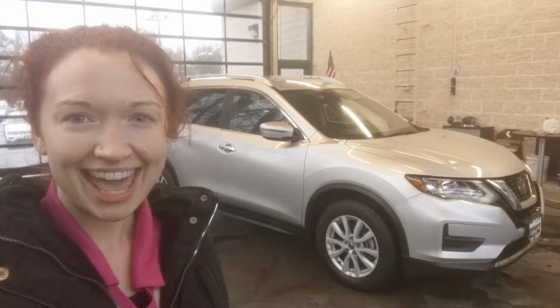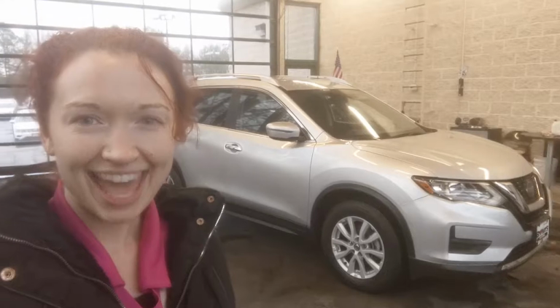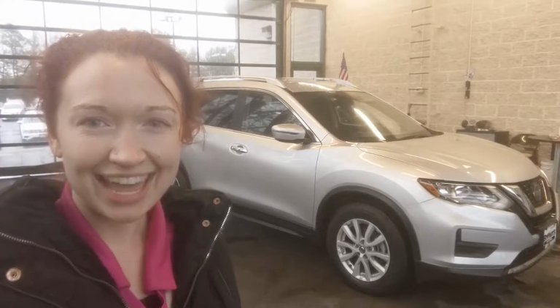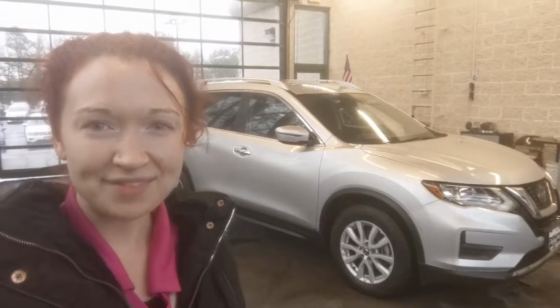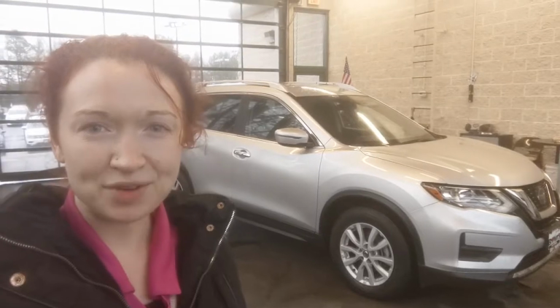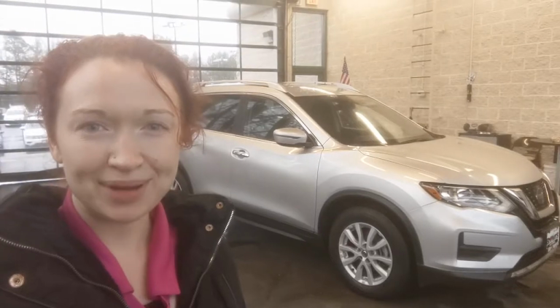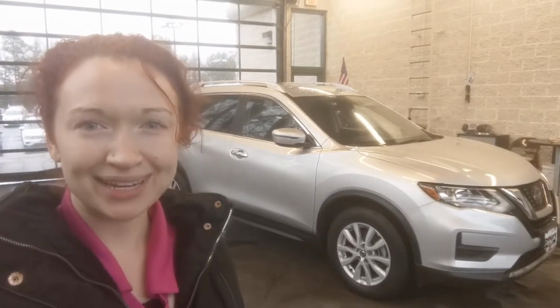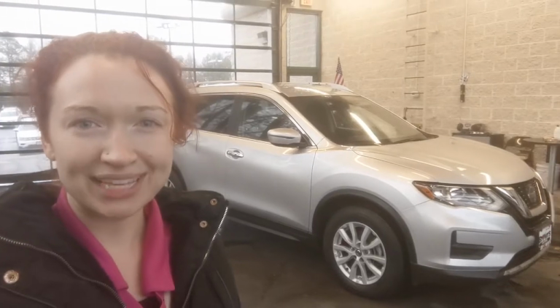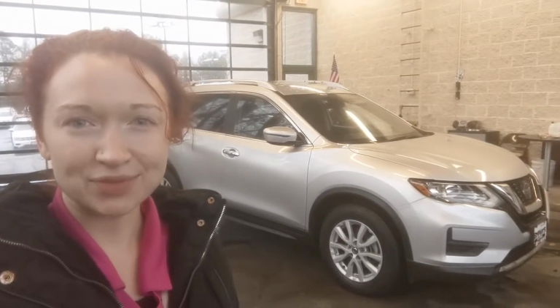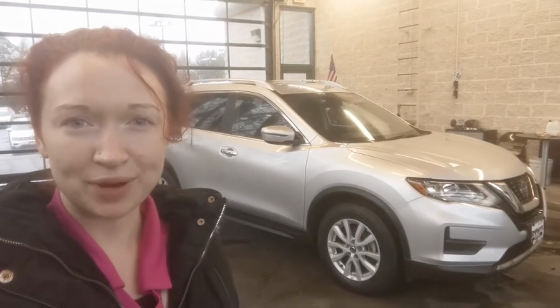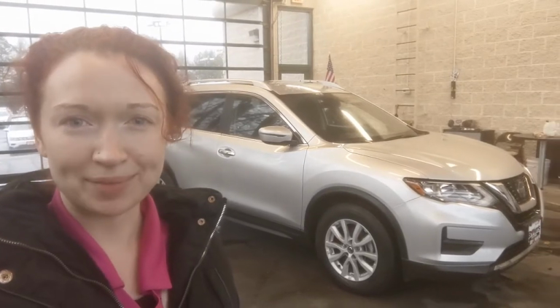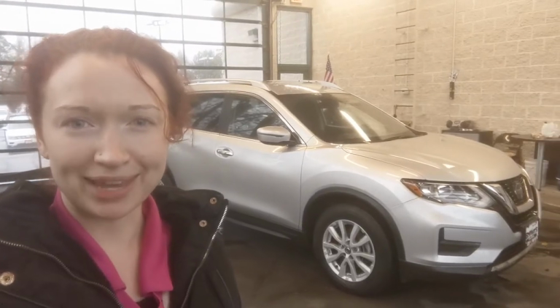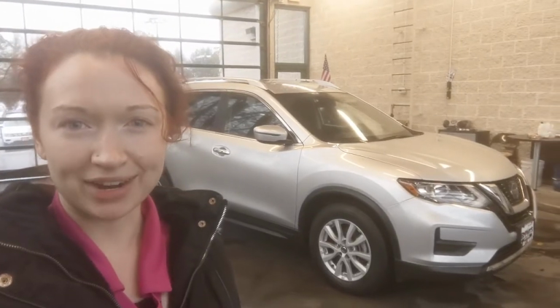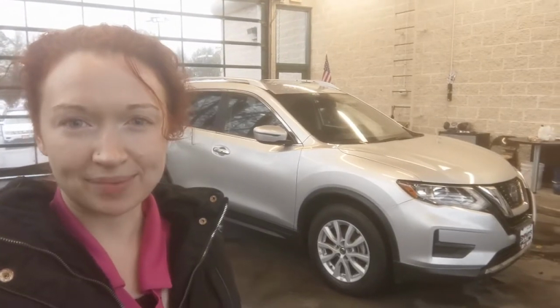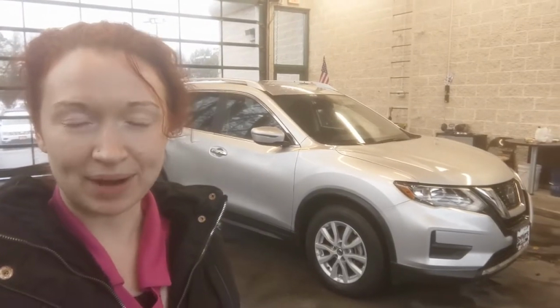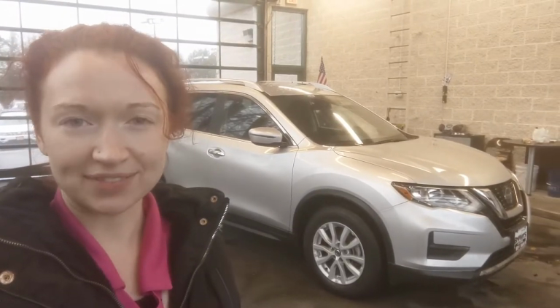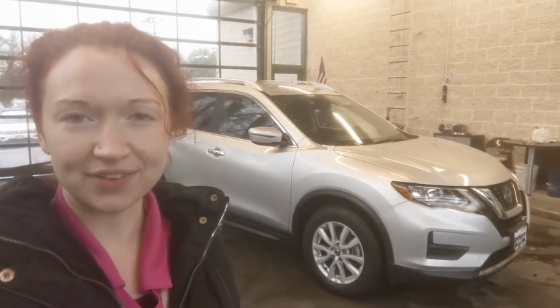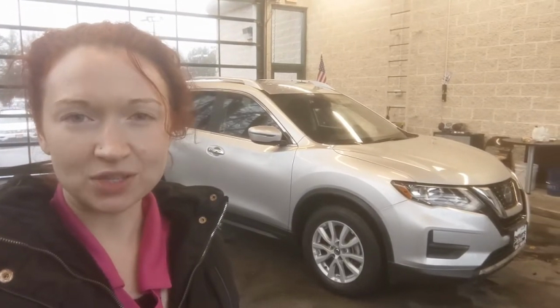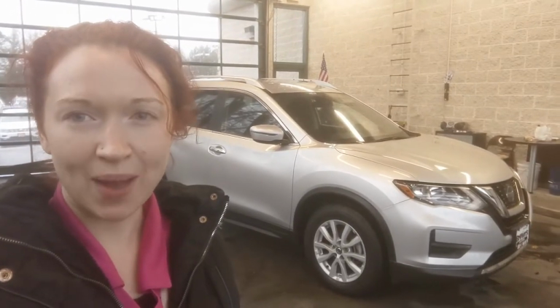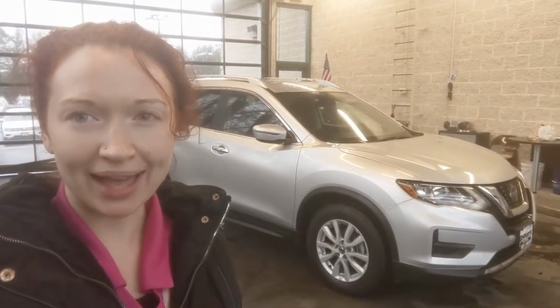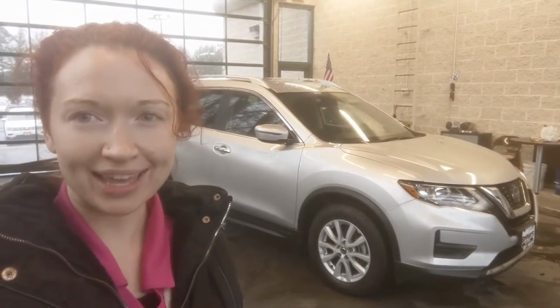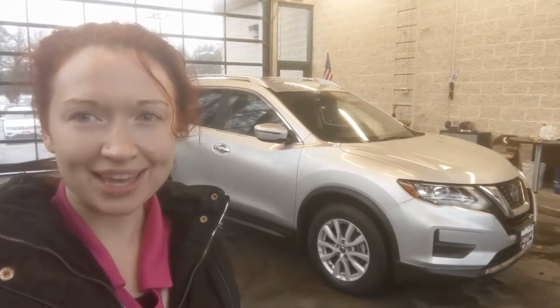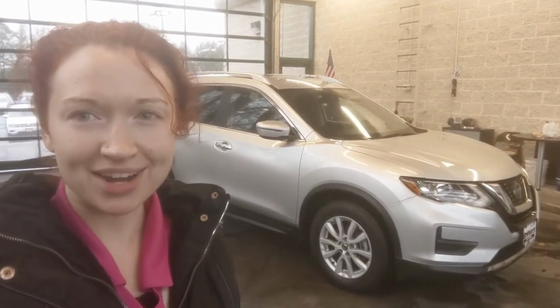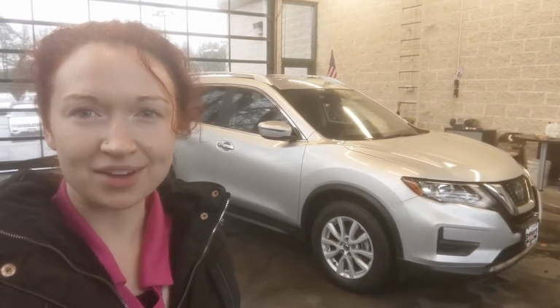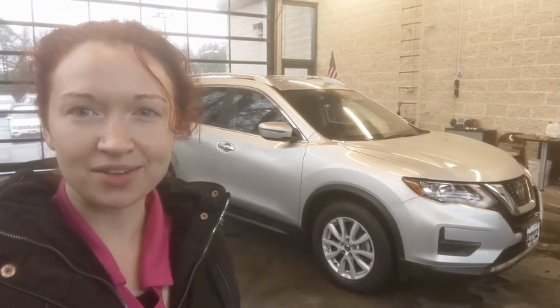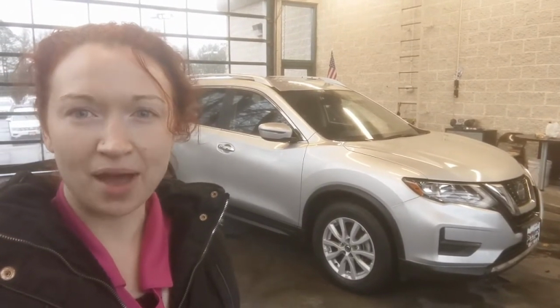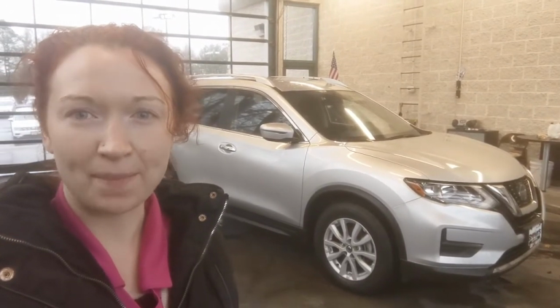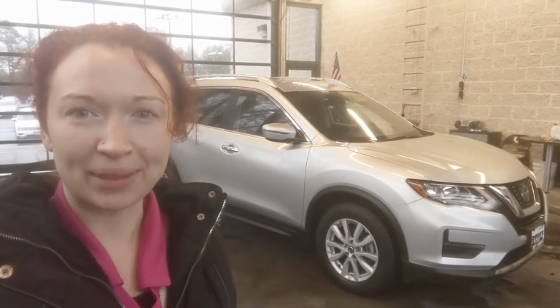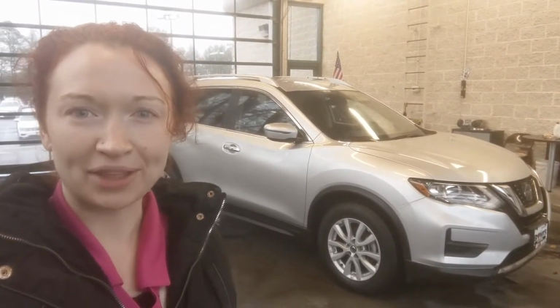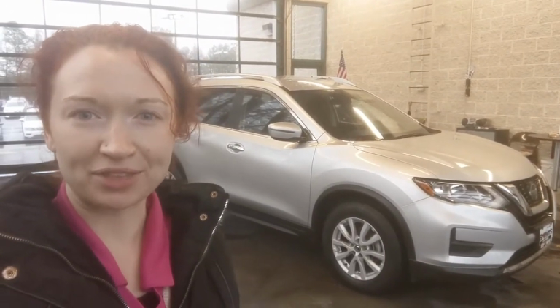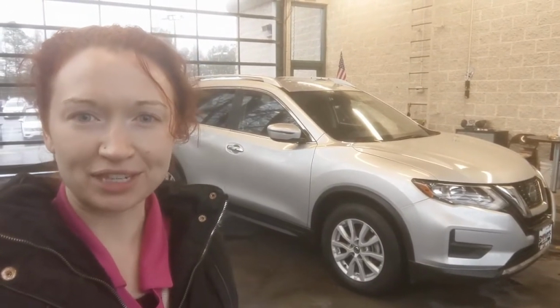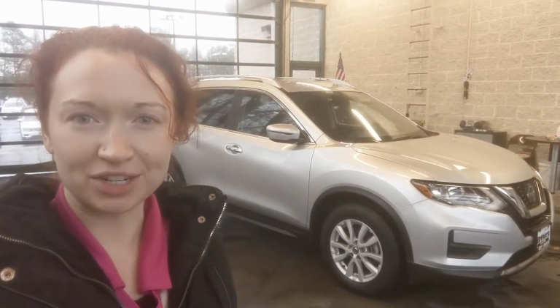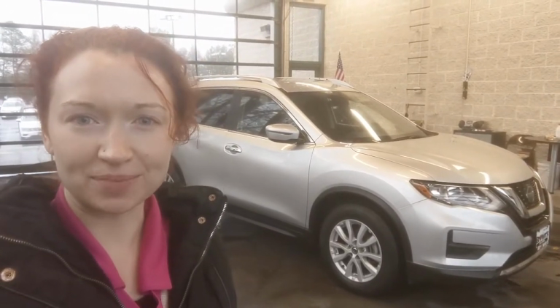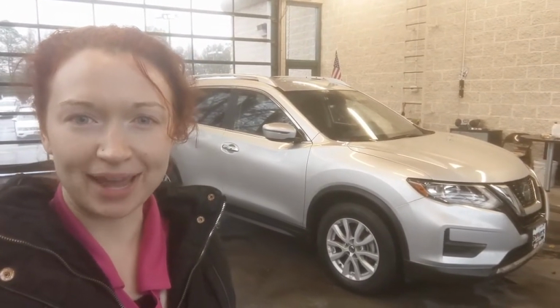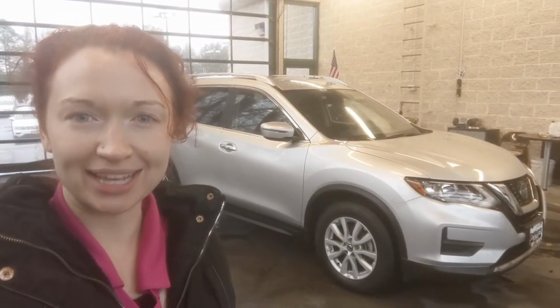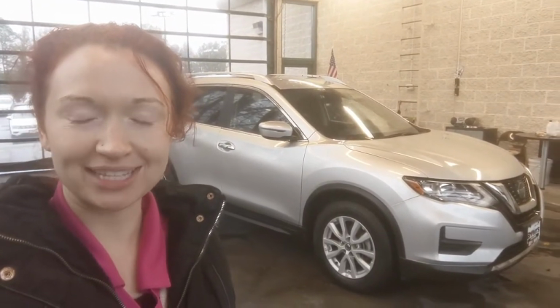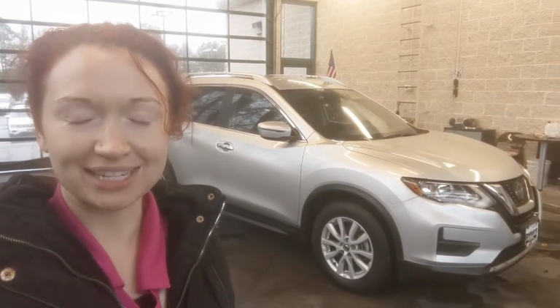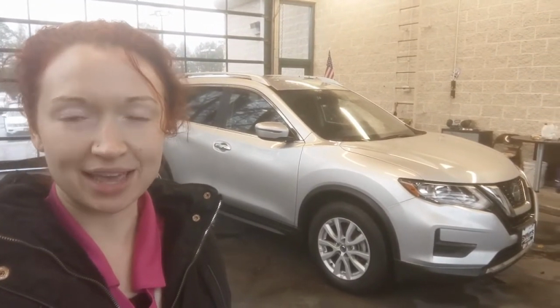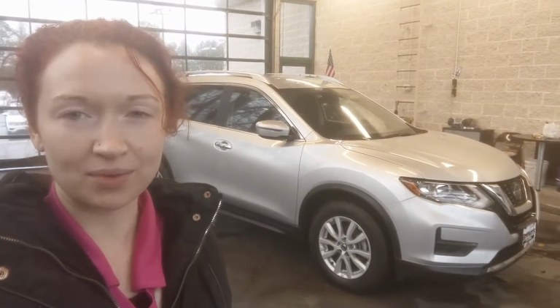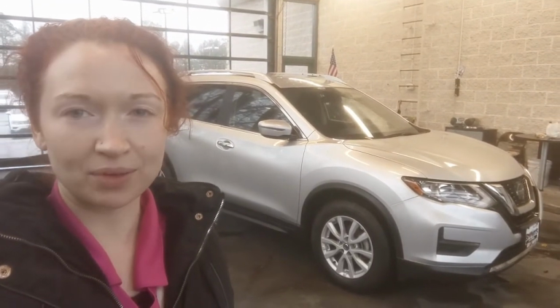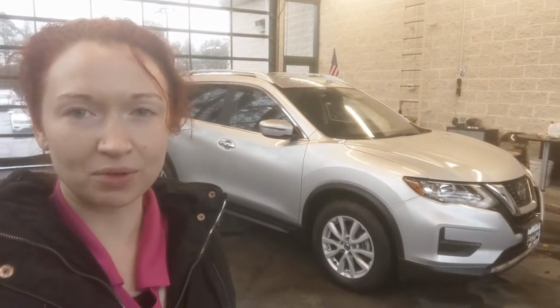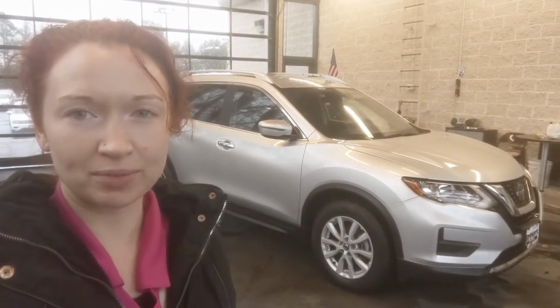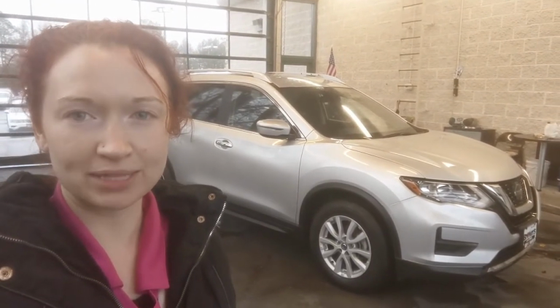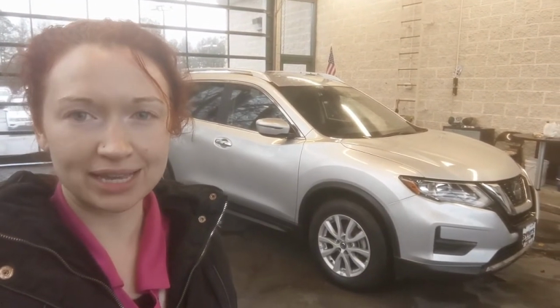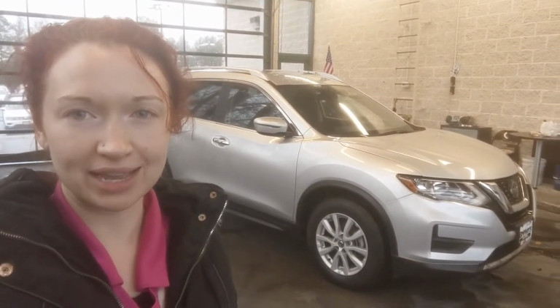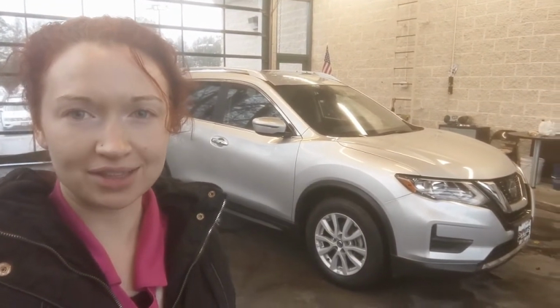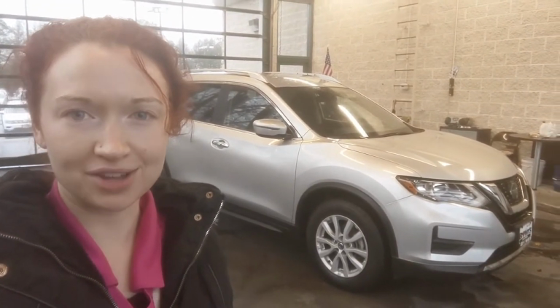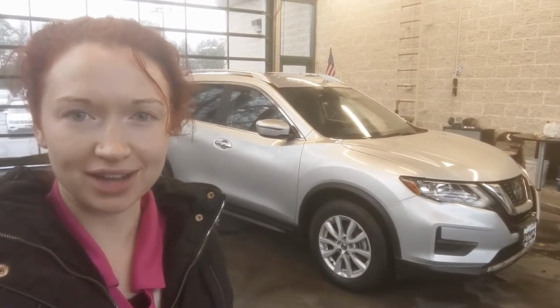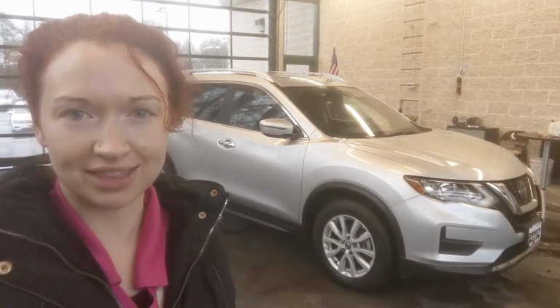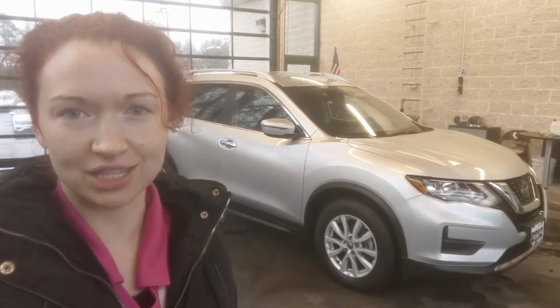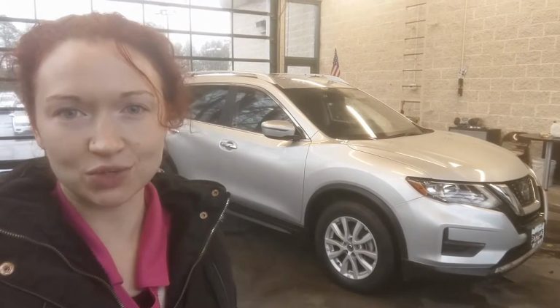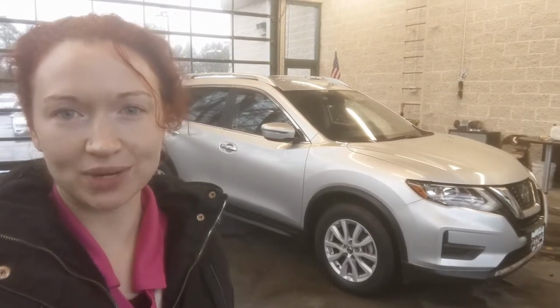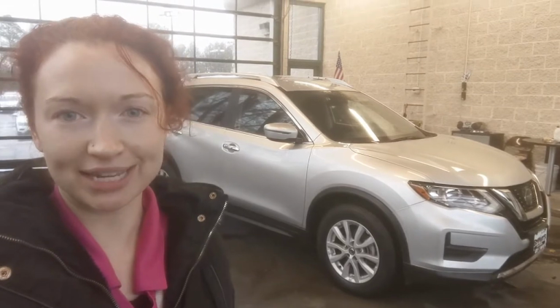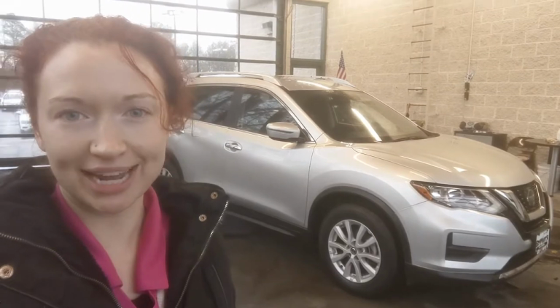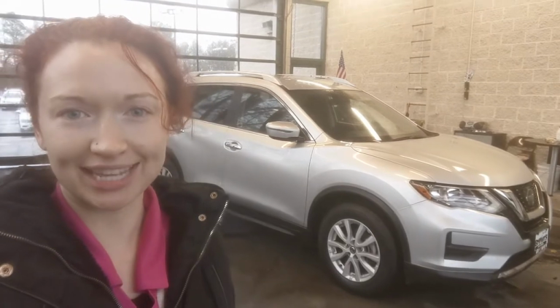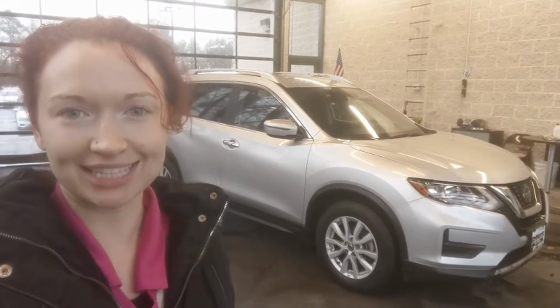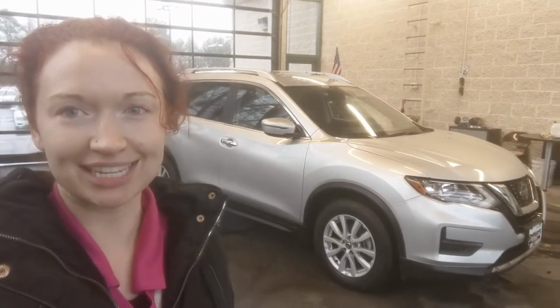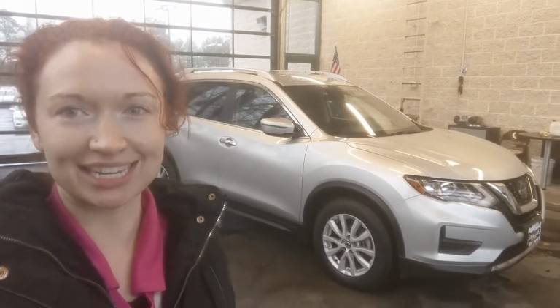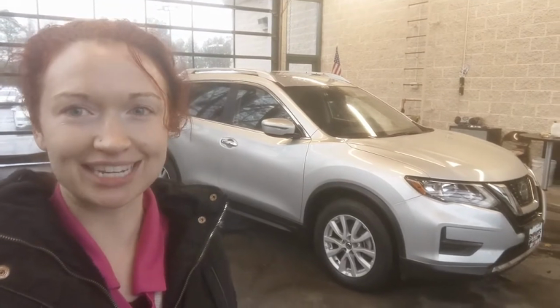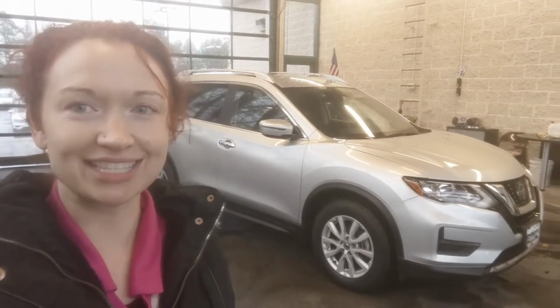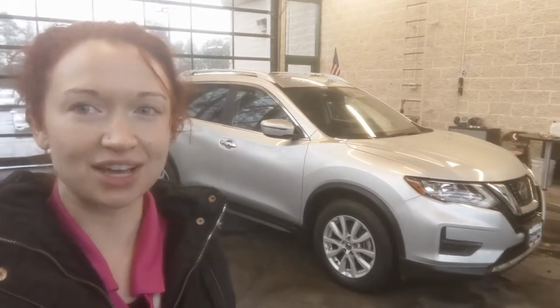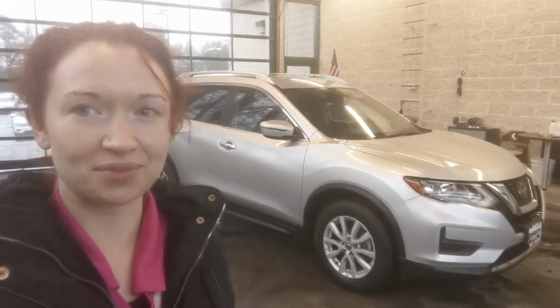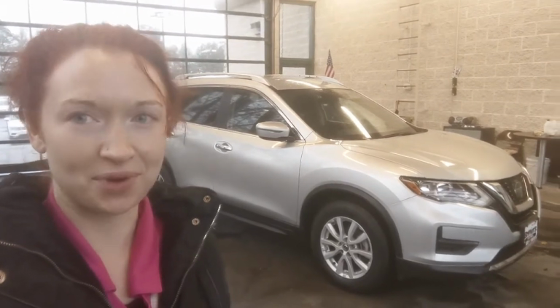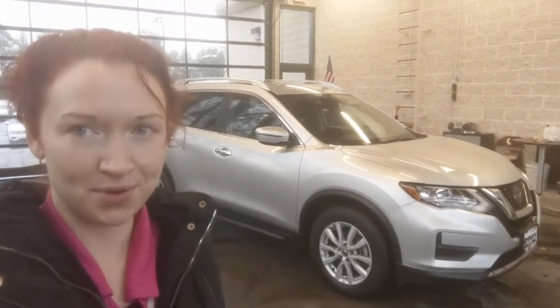Hey everyone, it's Randy here at Brownsville's Wagon on the Midlothian Turnpike. Today we will be taking a look at the 2019 Nissan Rogue.